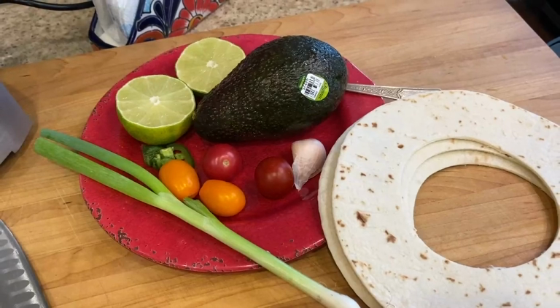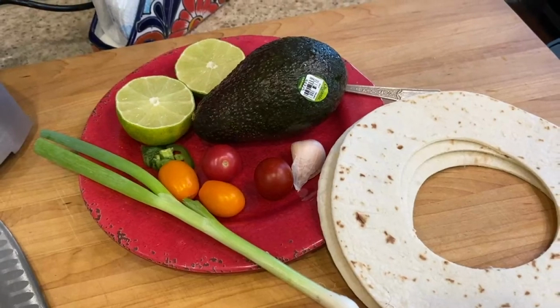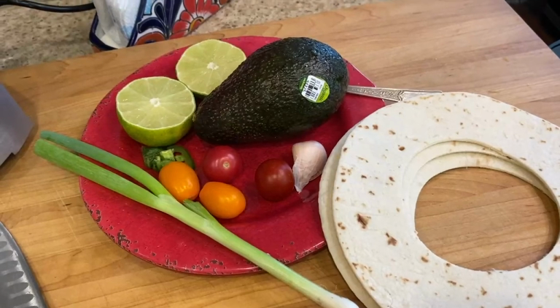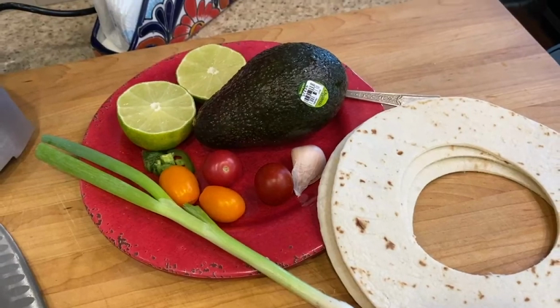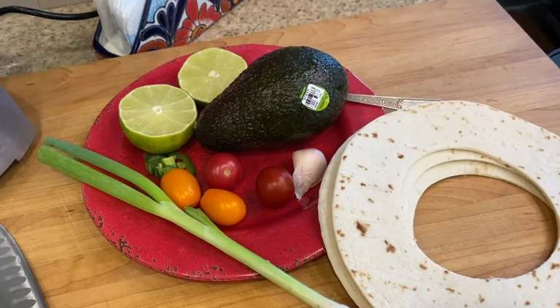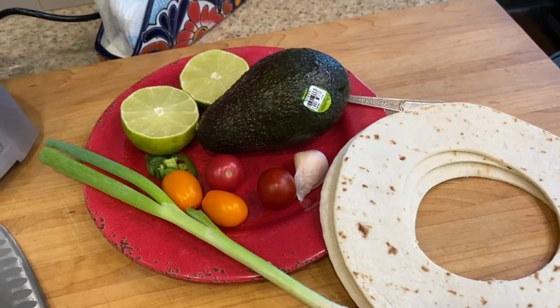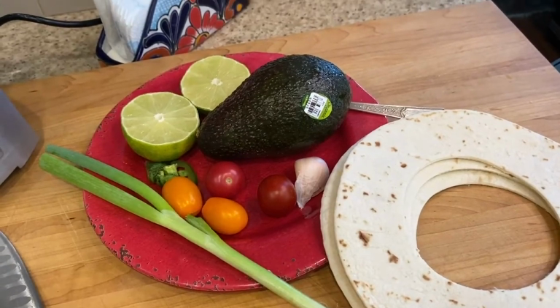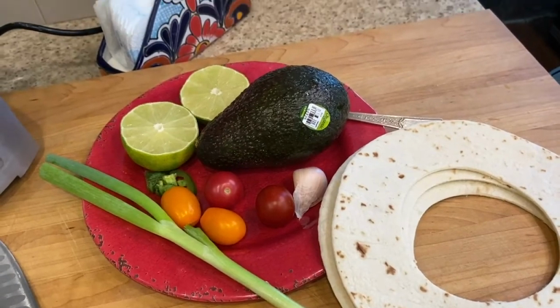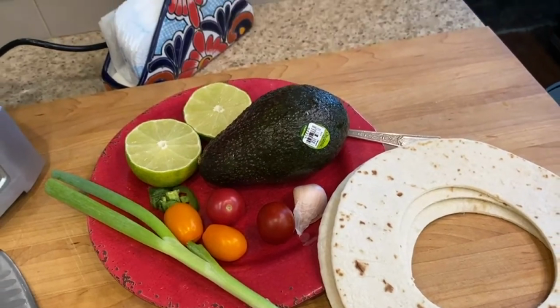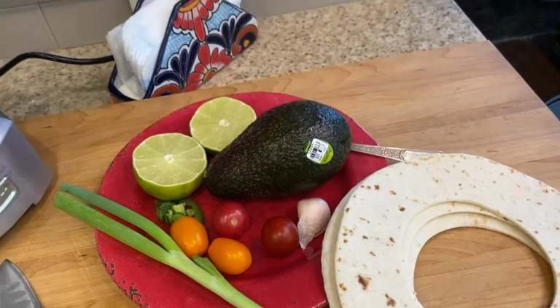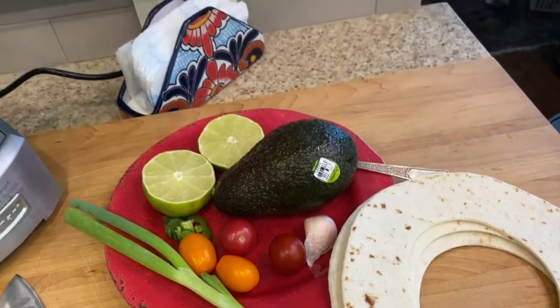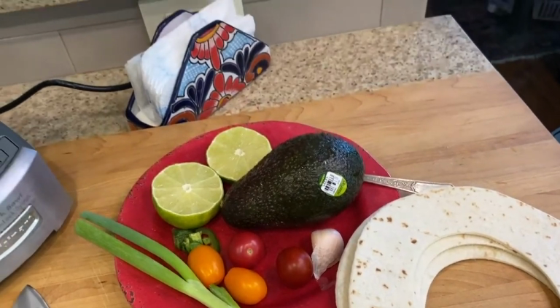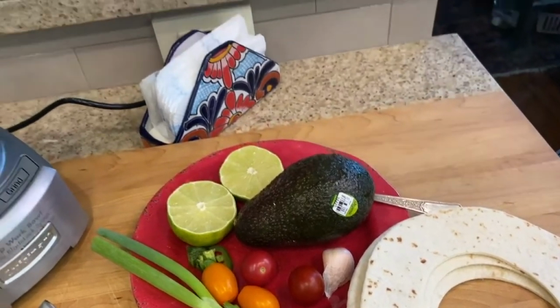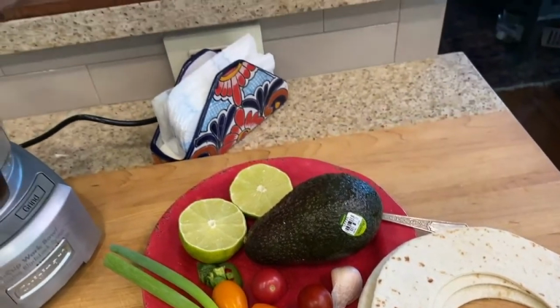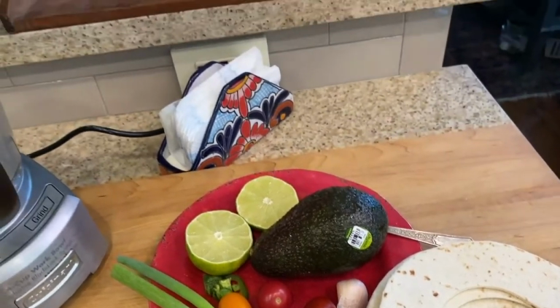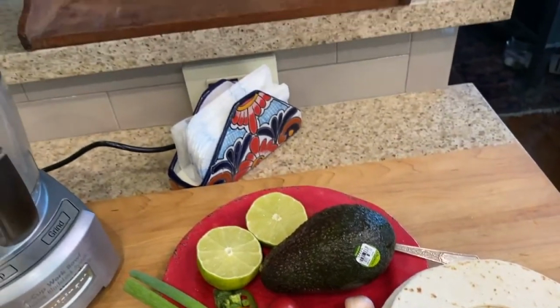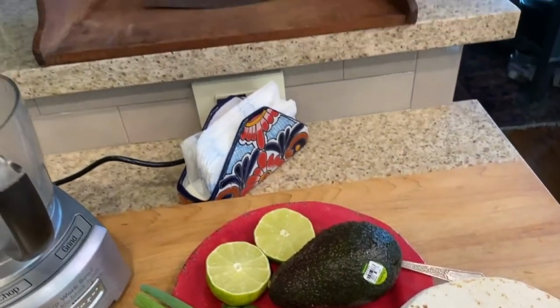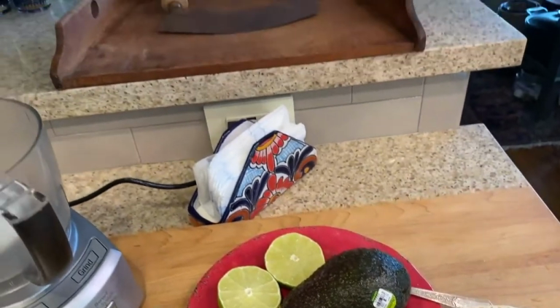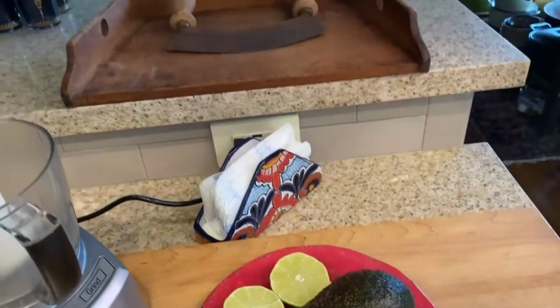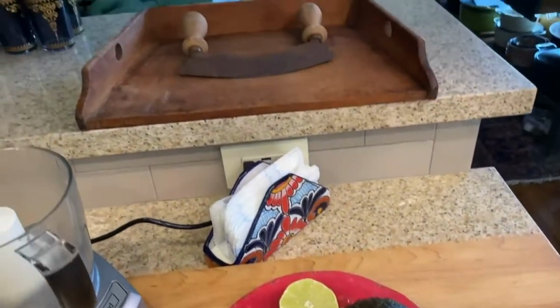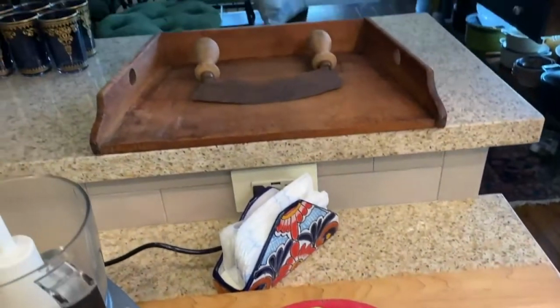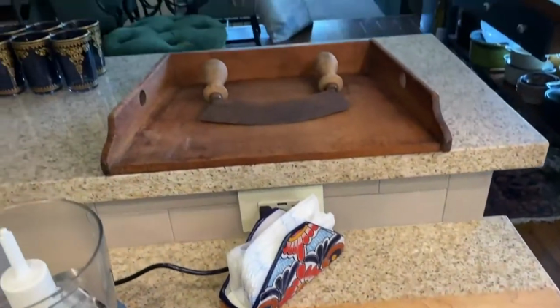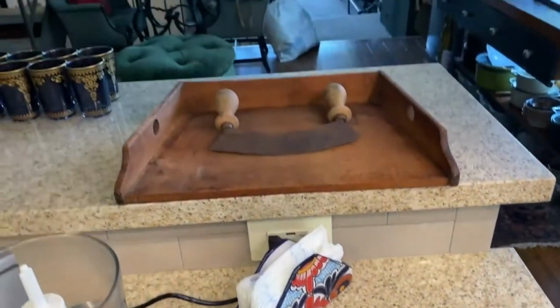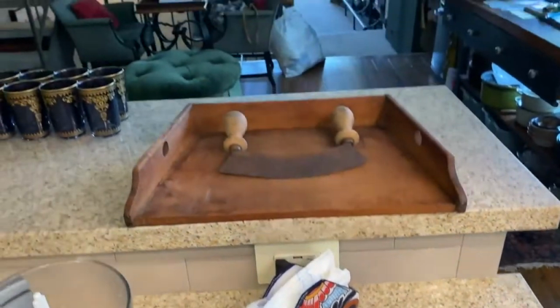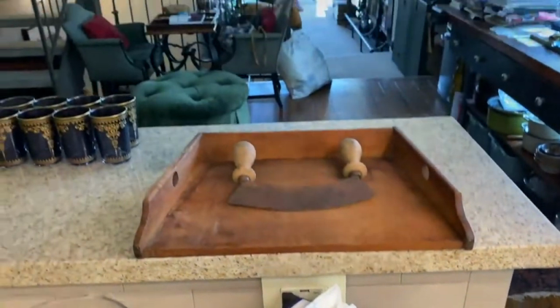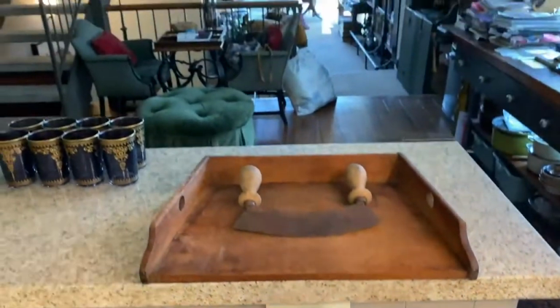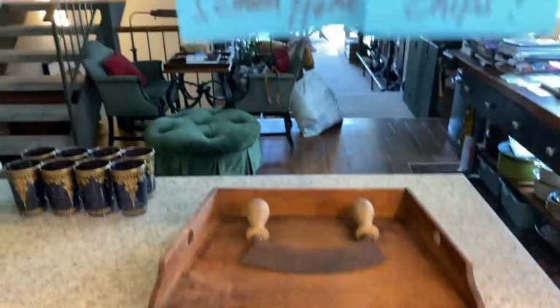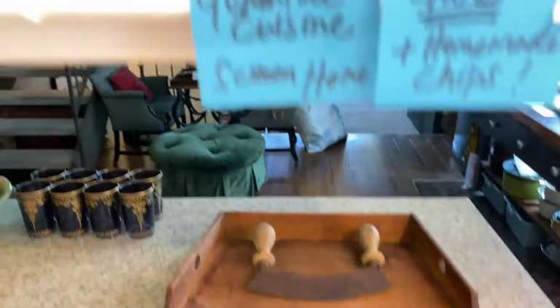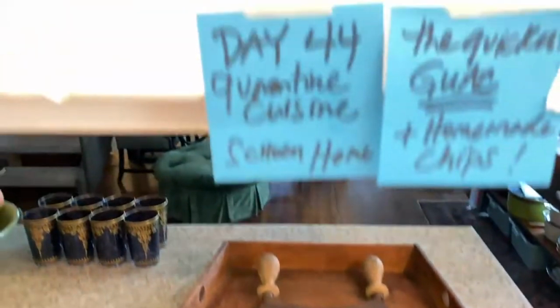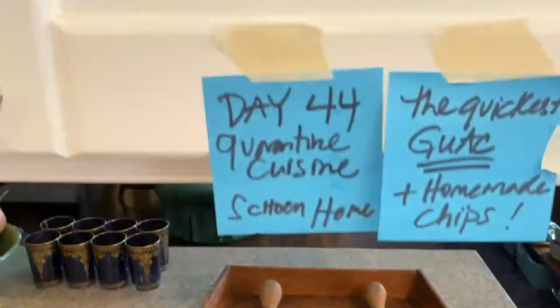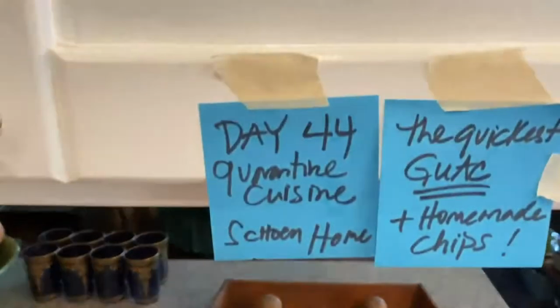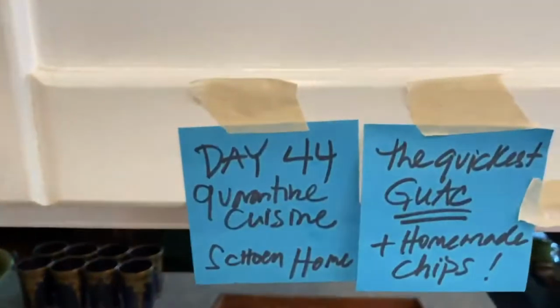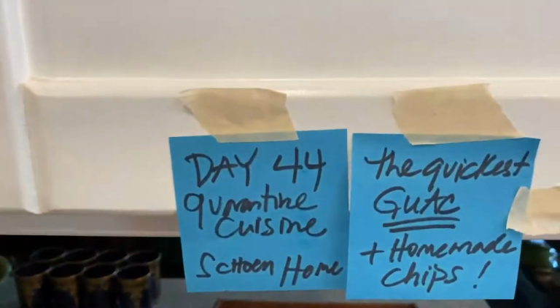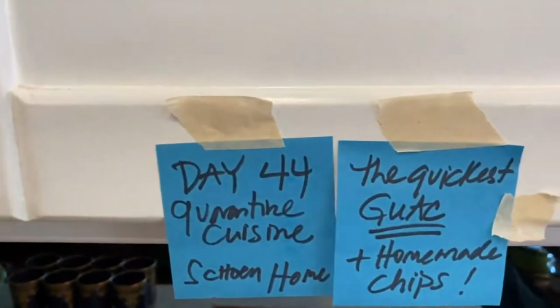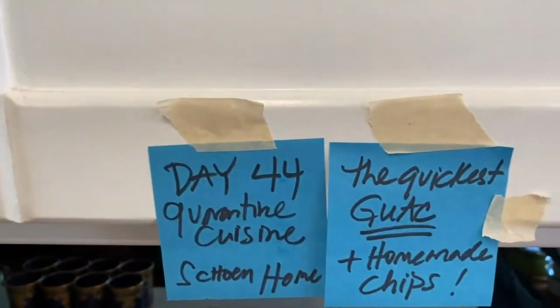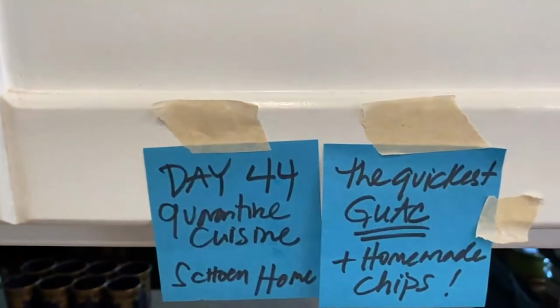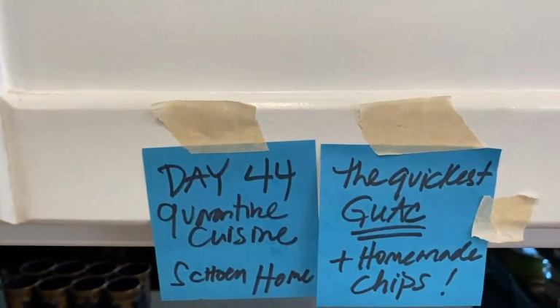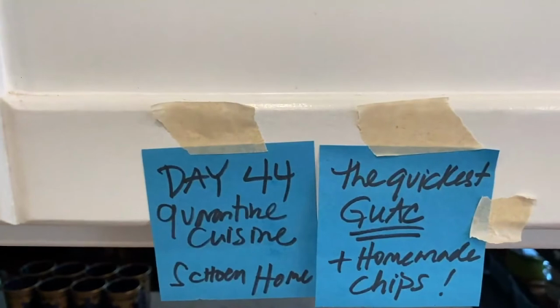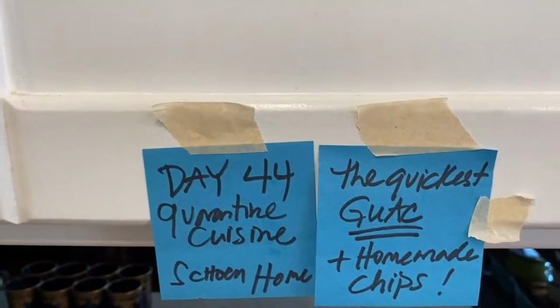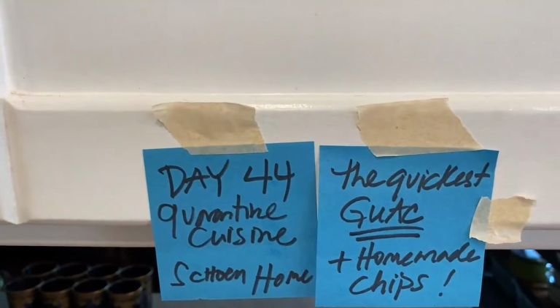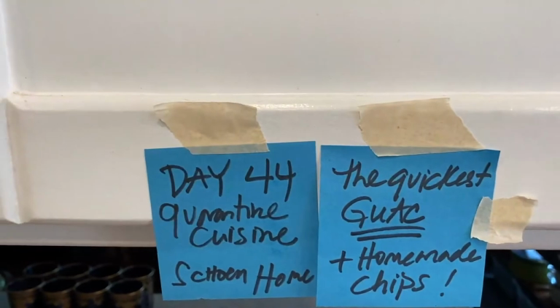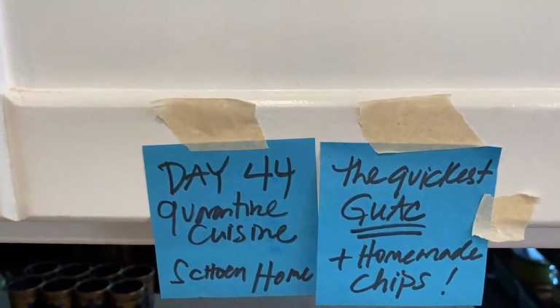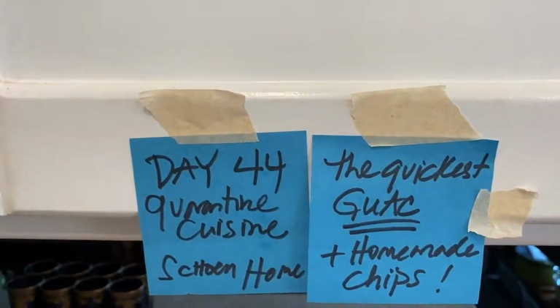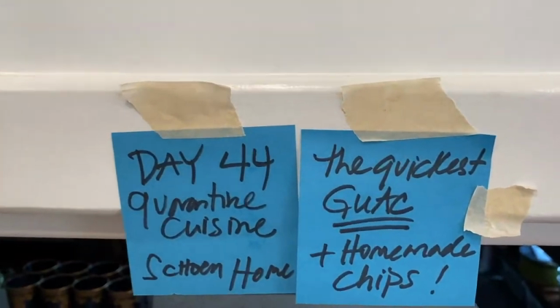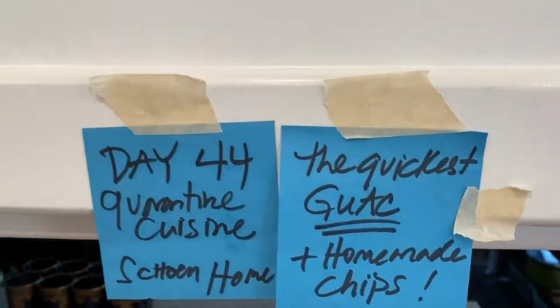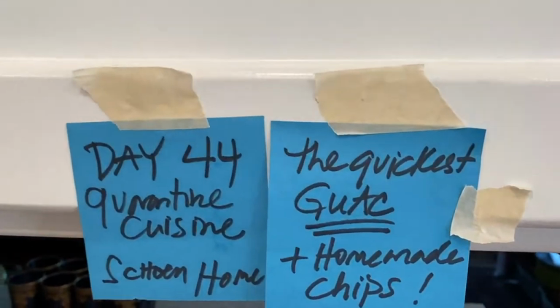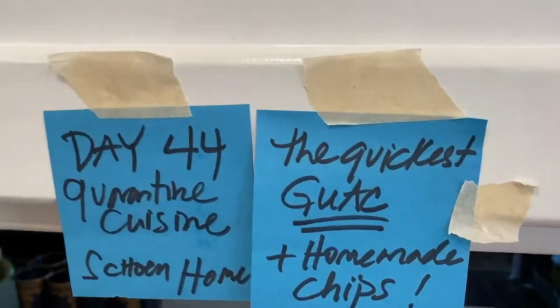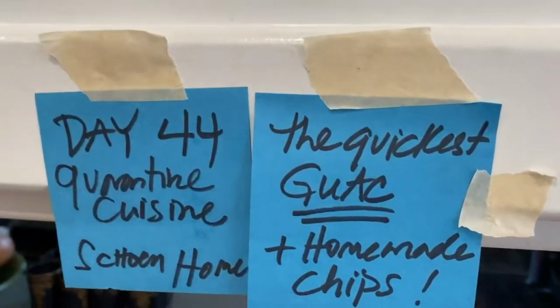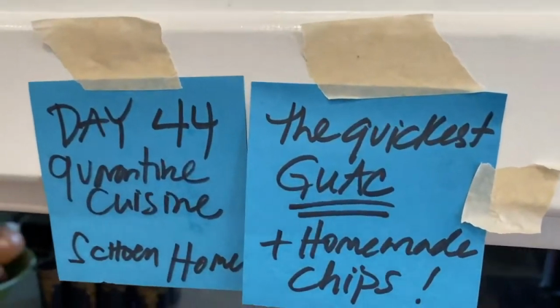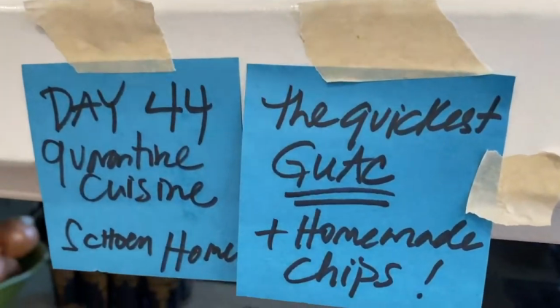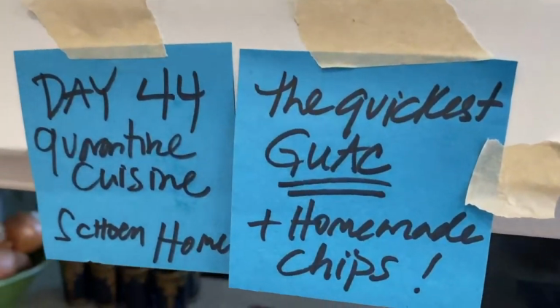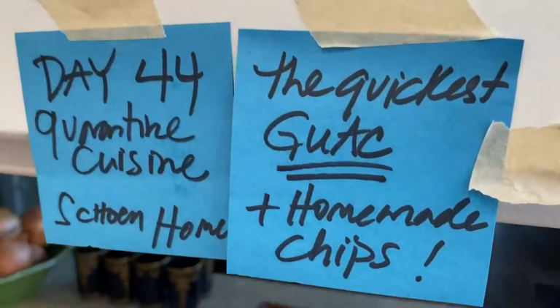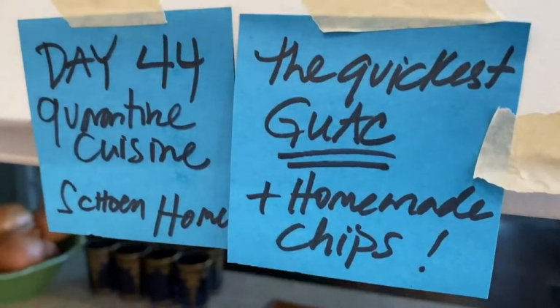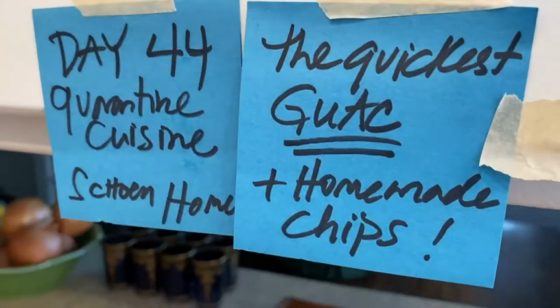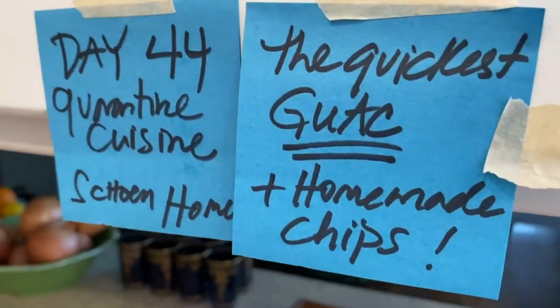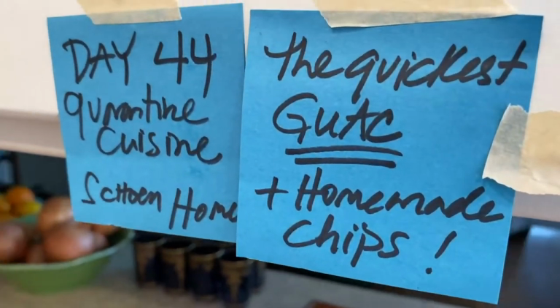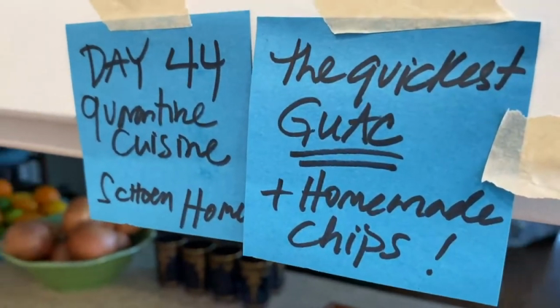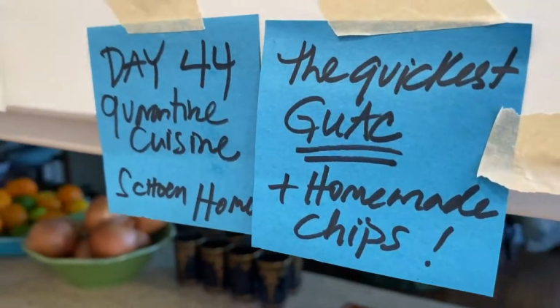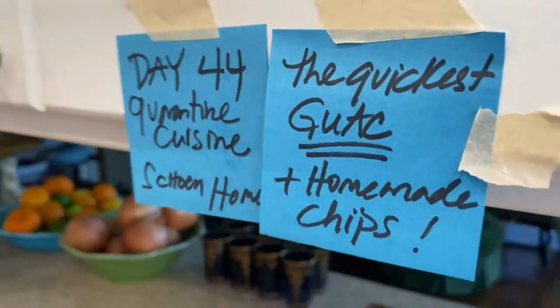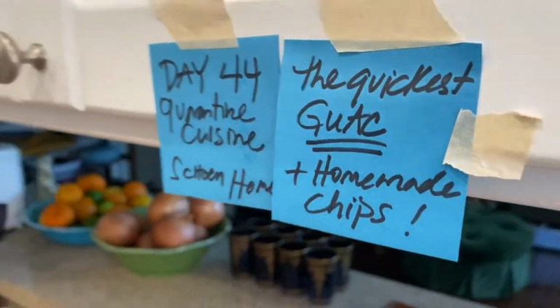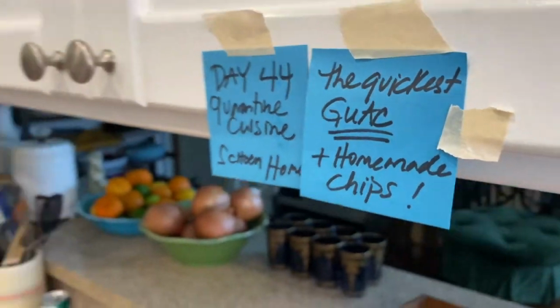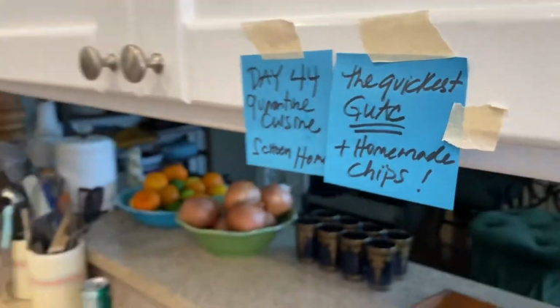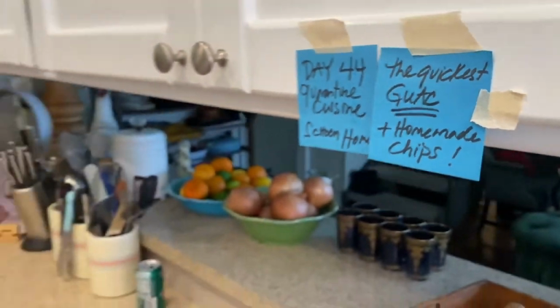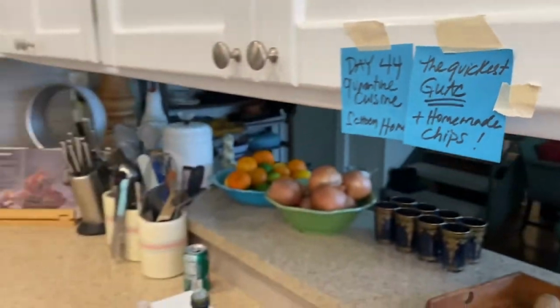Hey guys, it's Day 44 quarantine cuisine shown is home, and we're making the quickest guacamole and homemade chips.